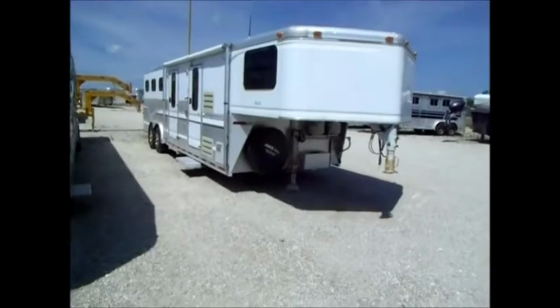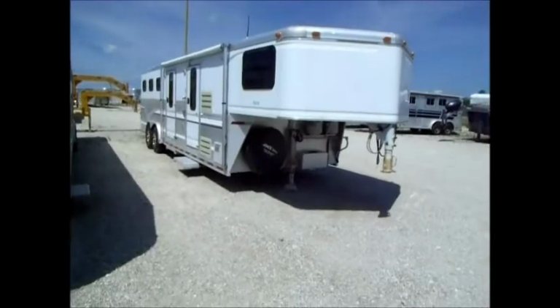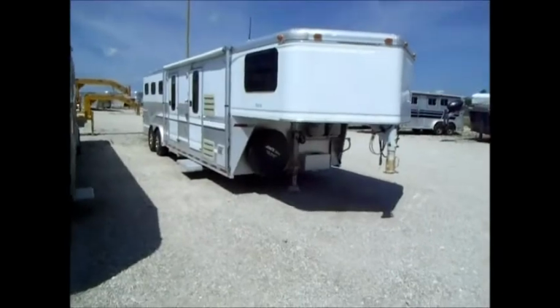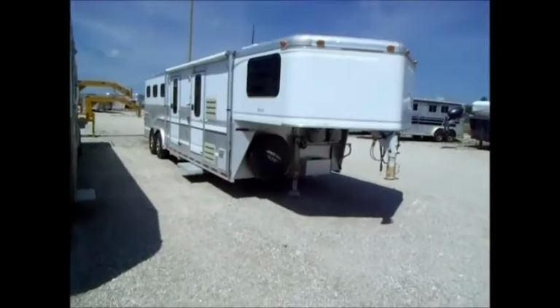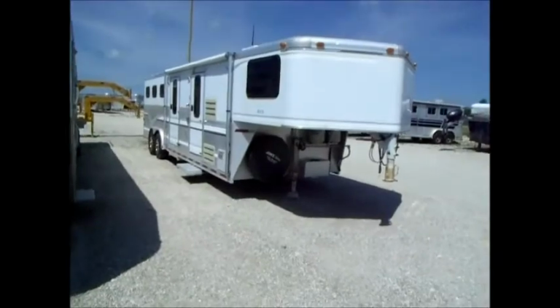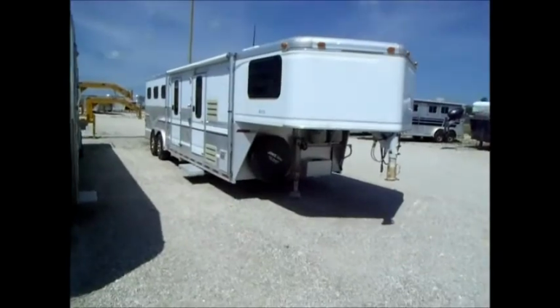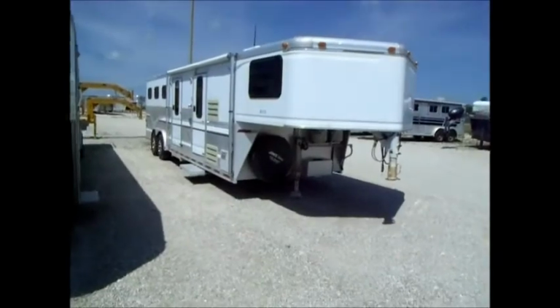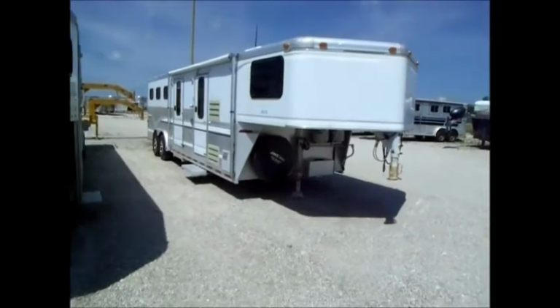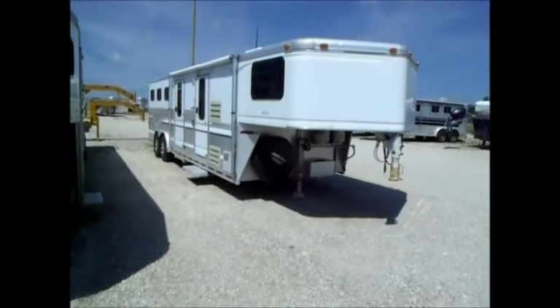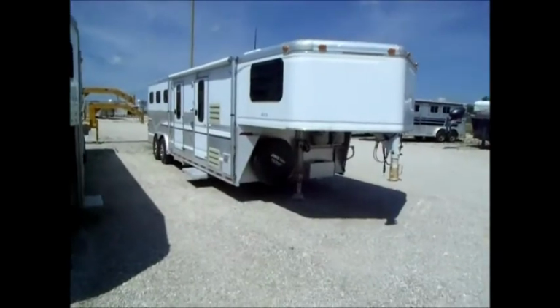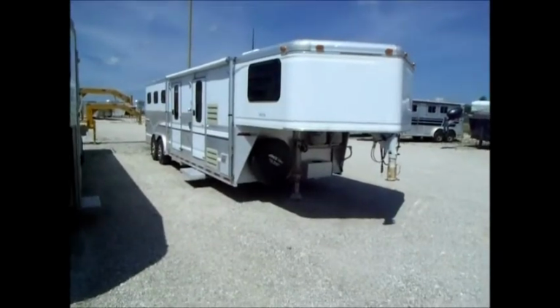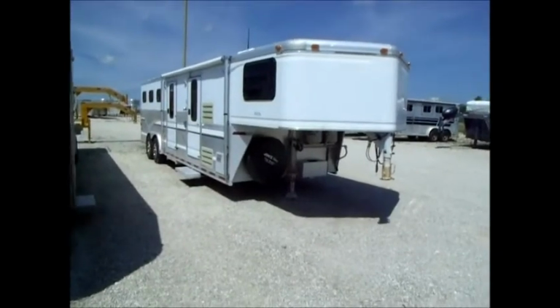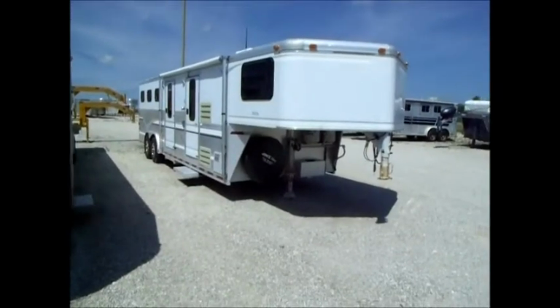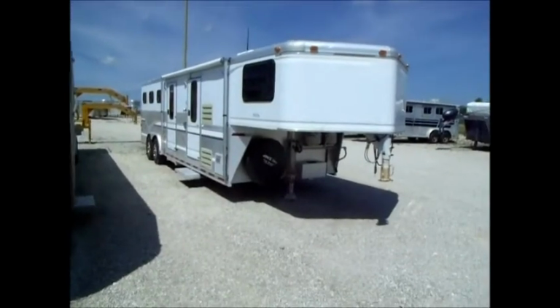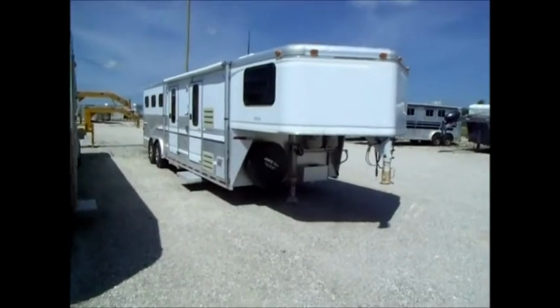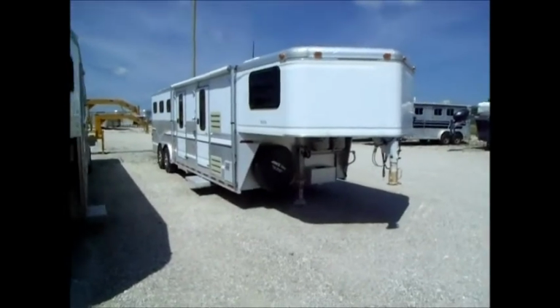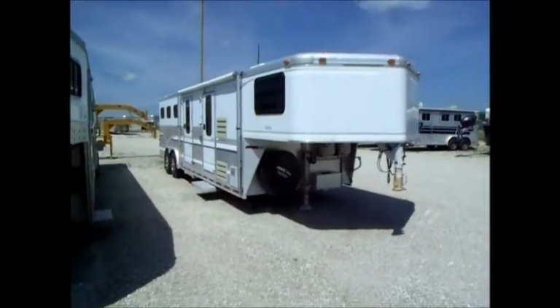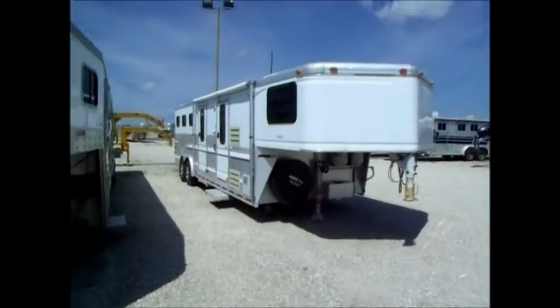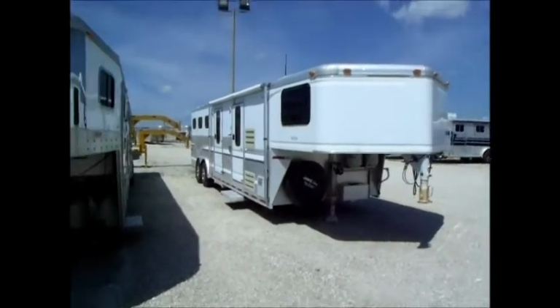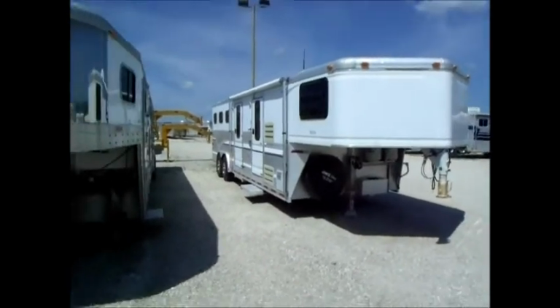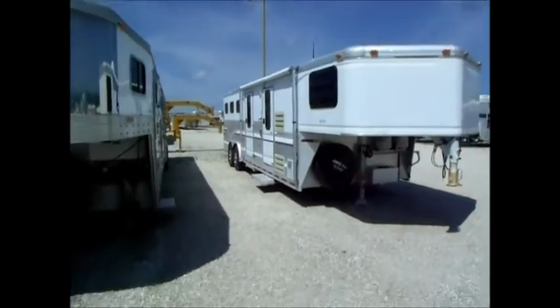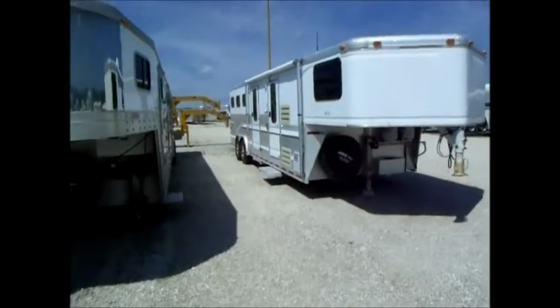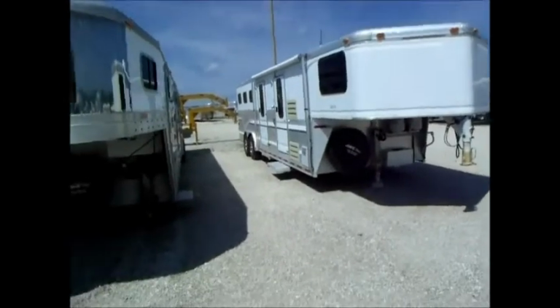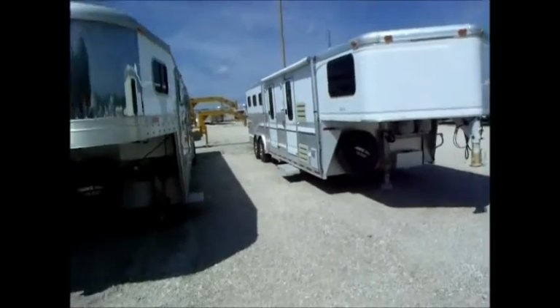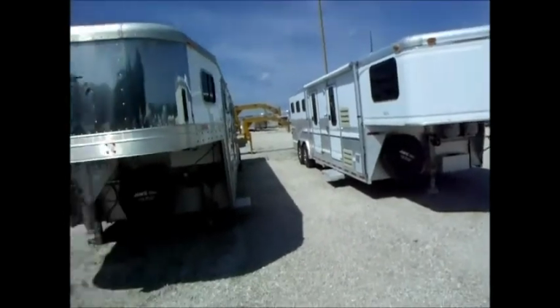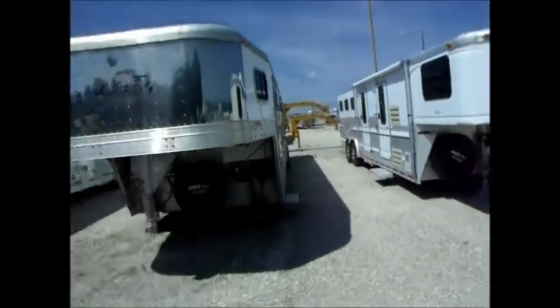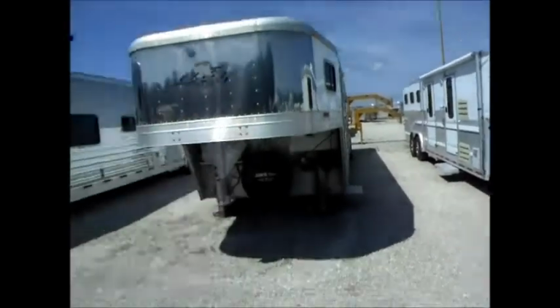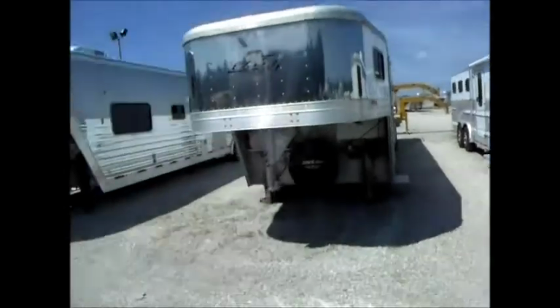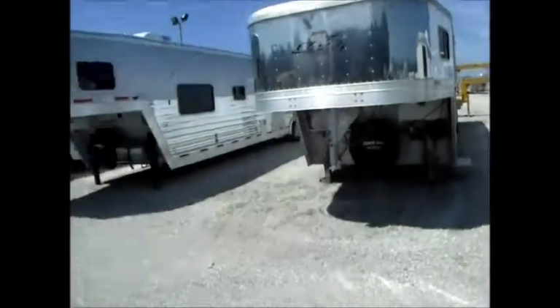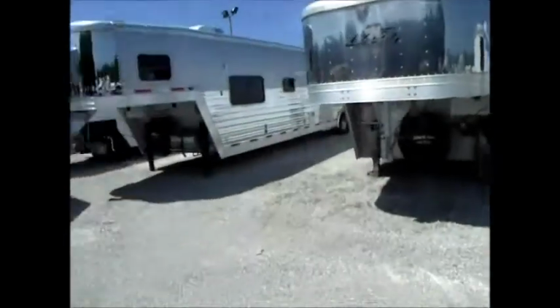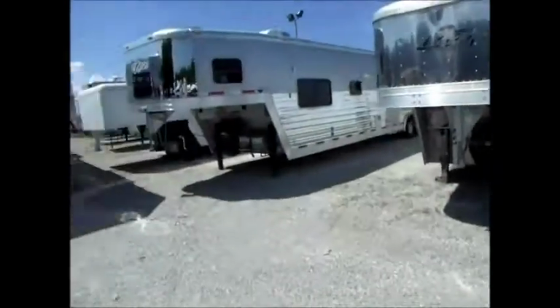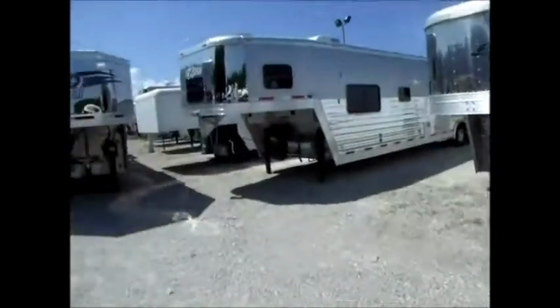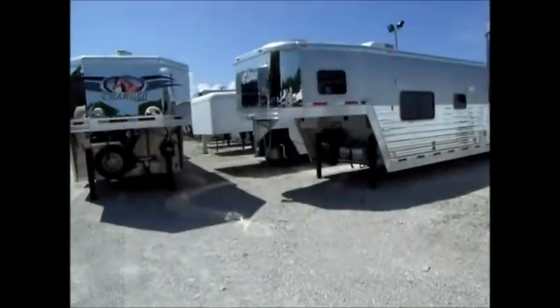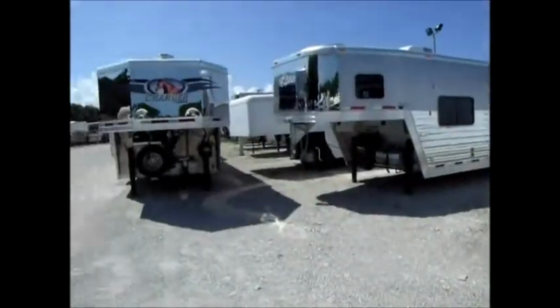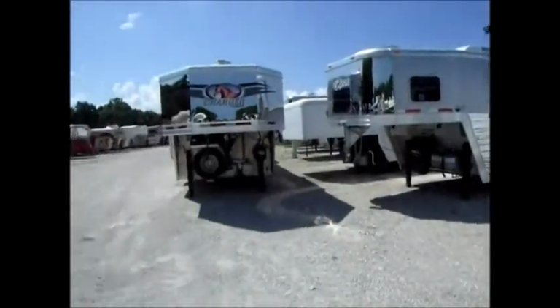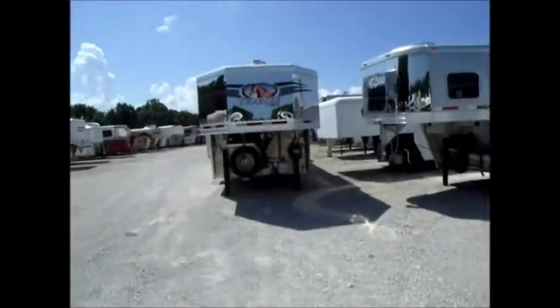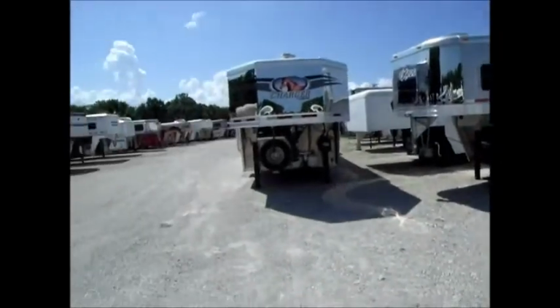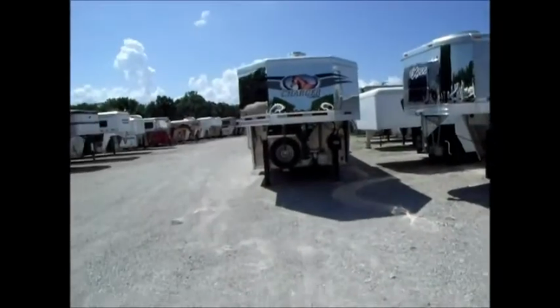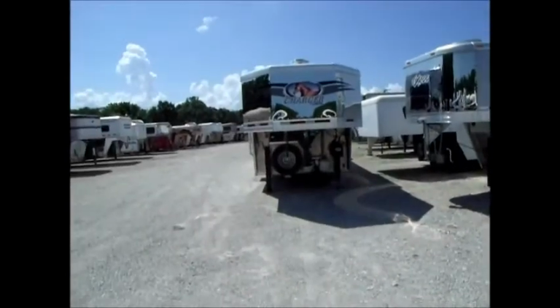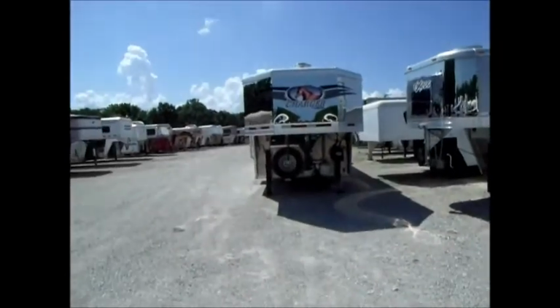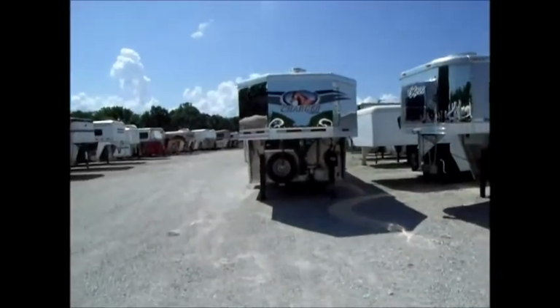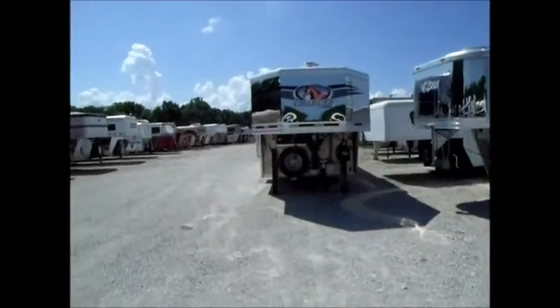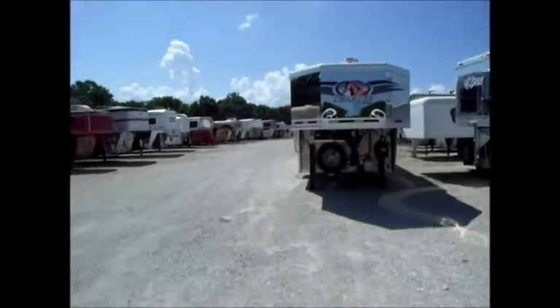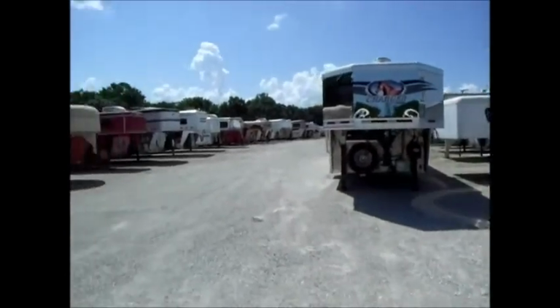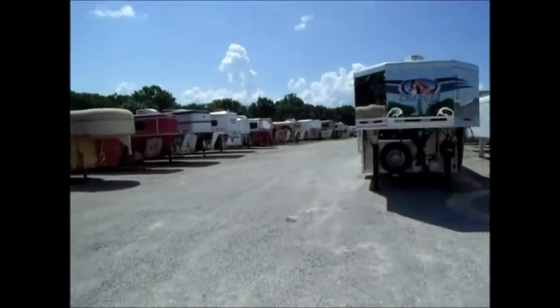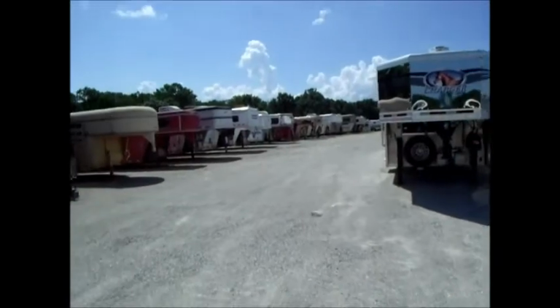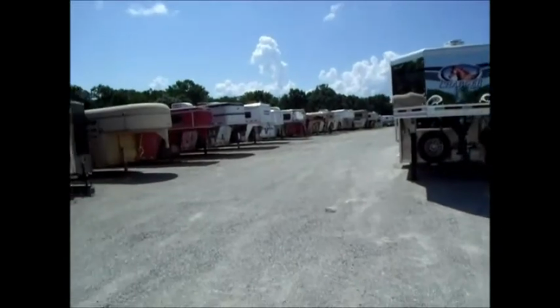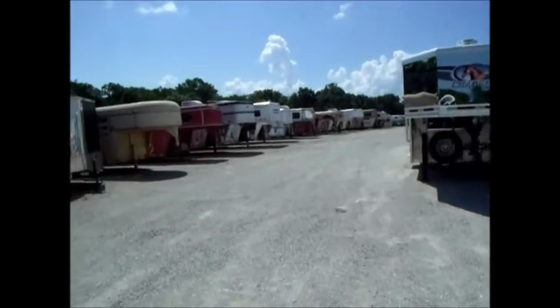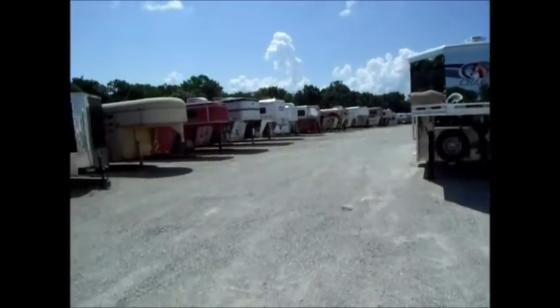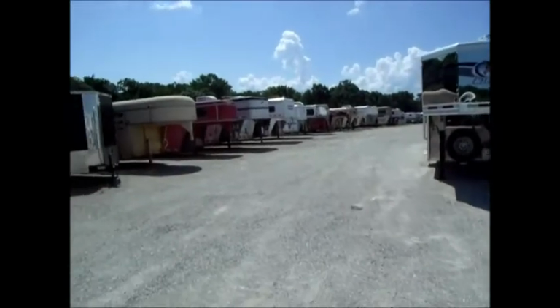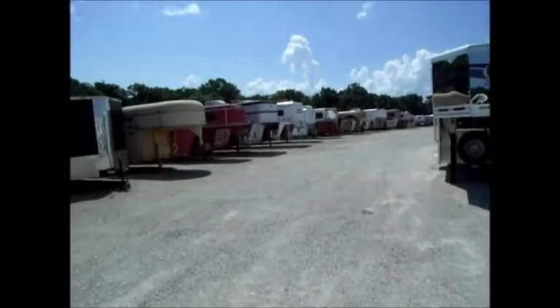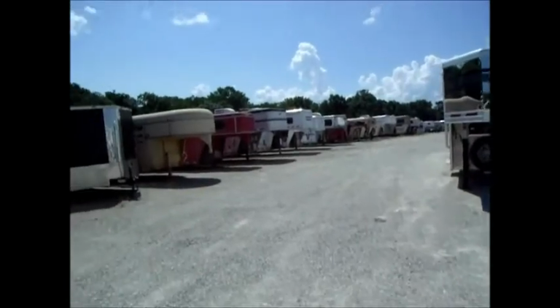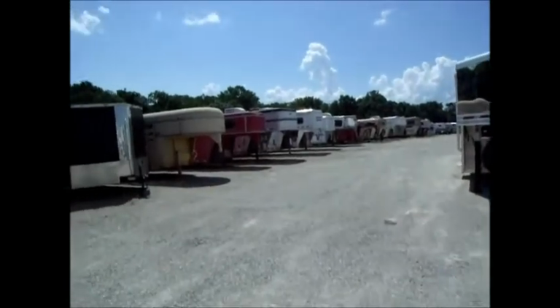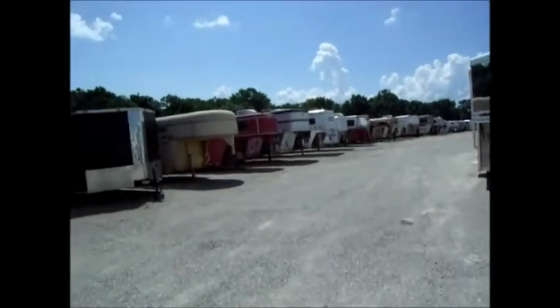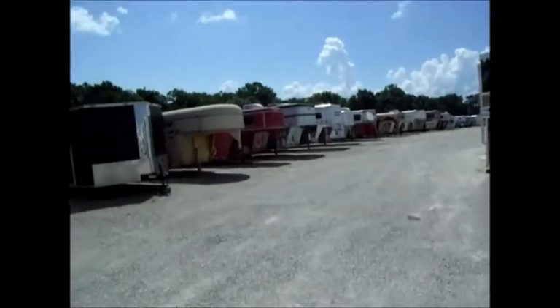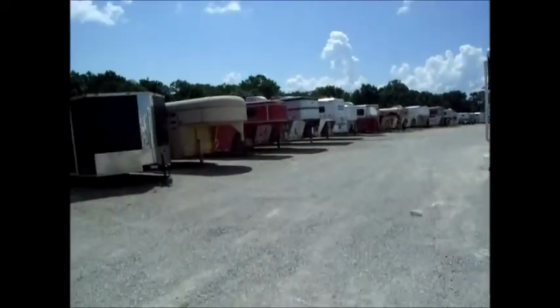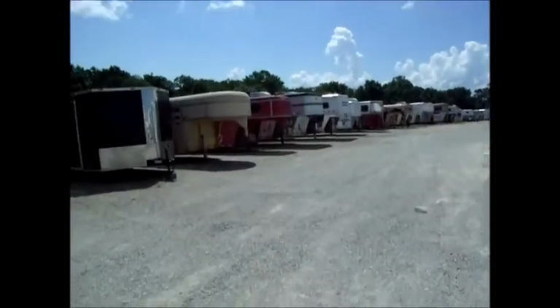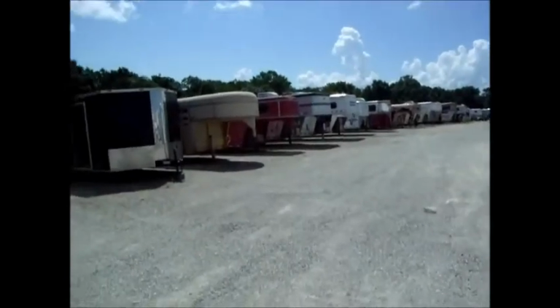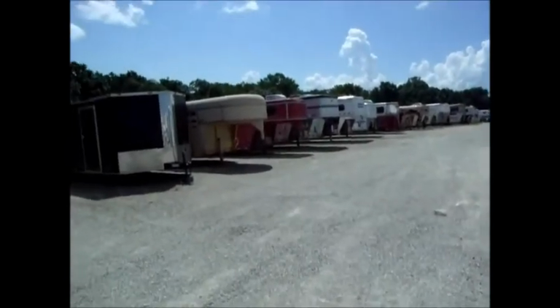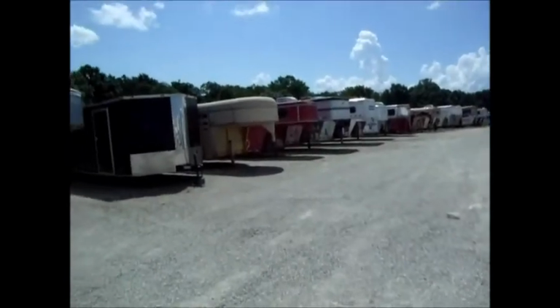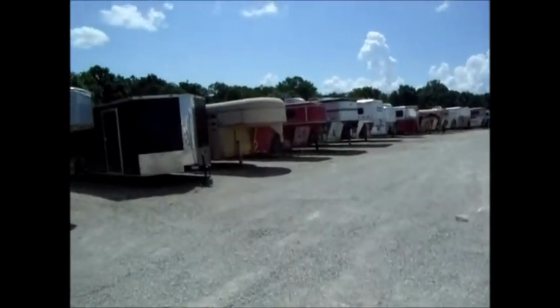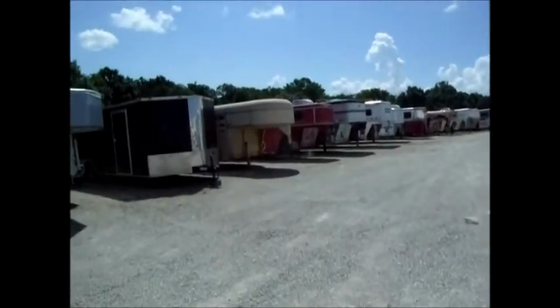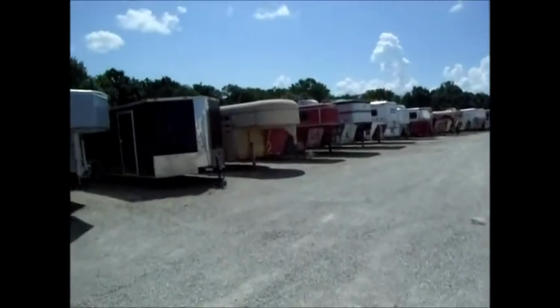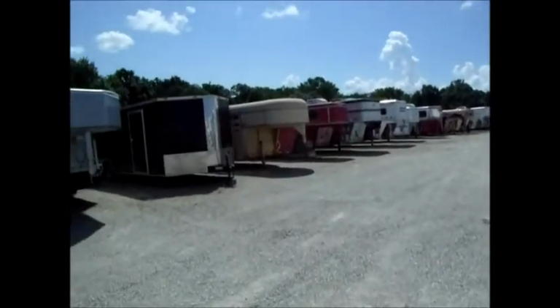We've got lots of used trailers. Give us a call at 800-897-9840. Thank you.